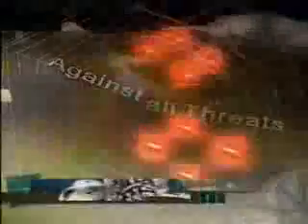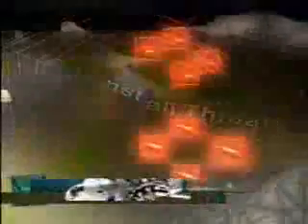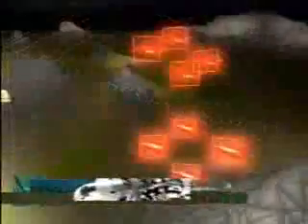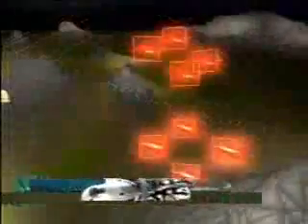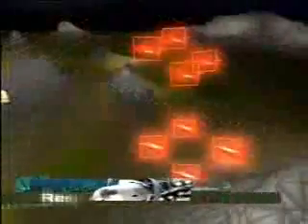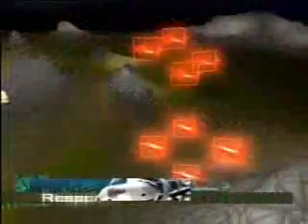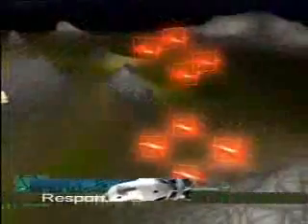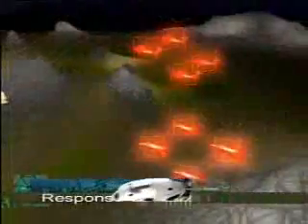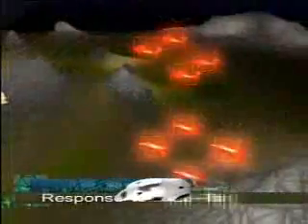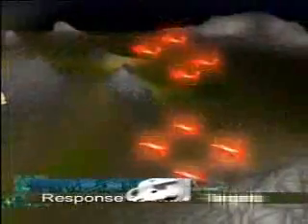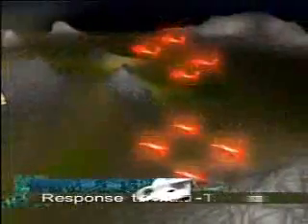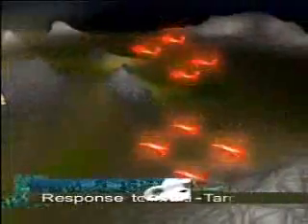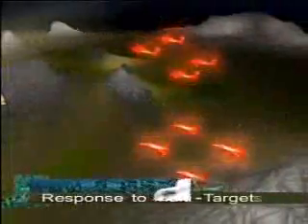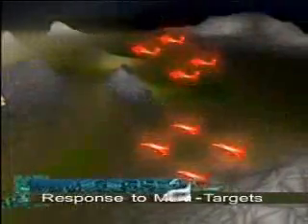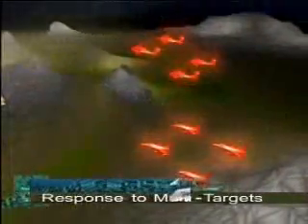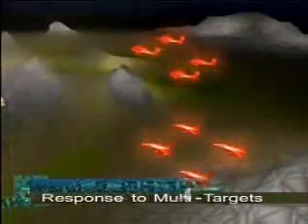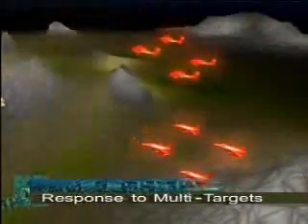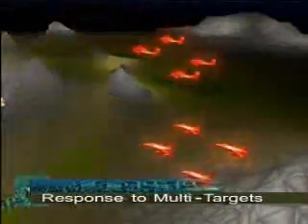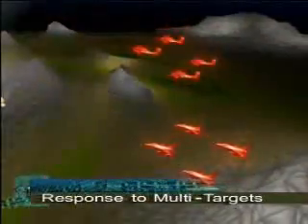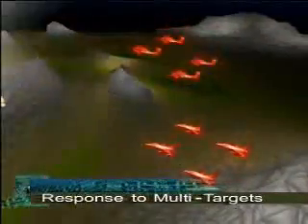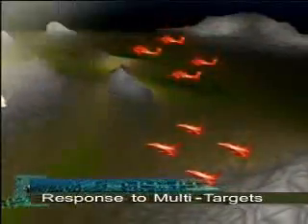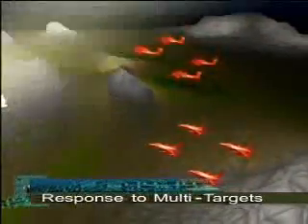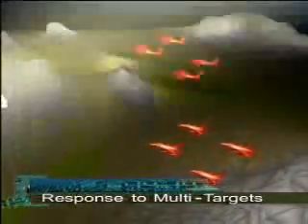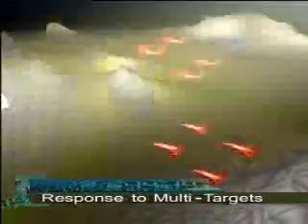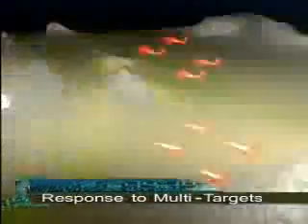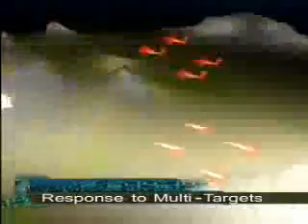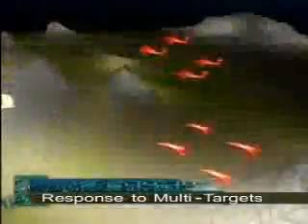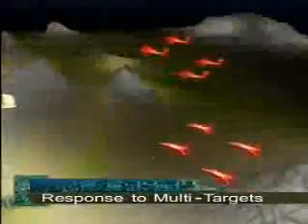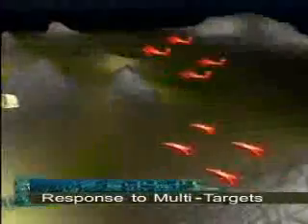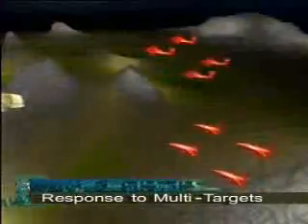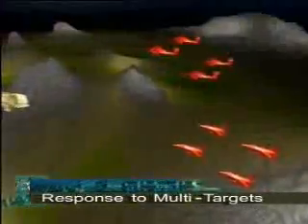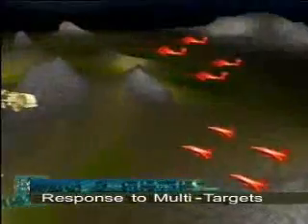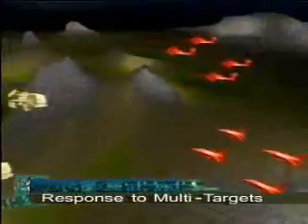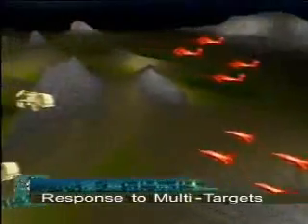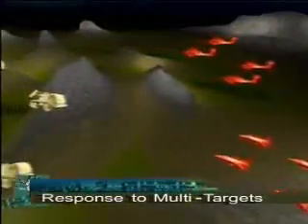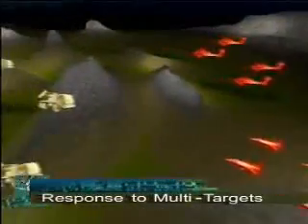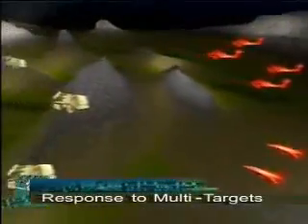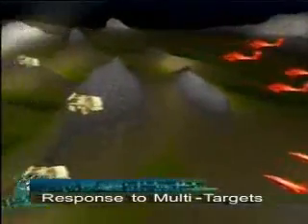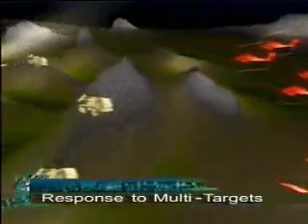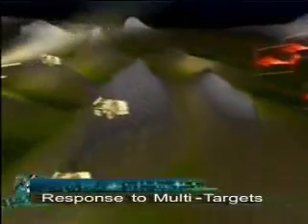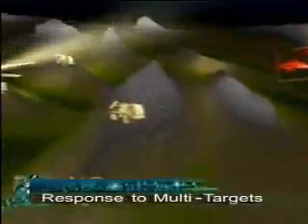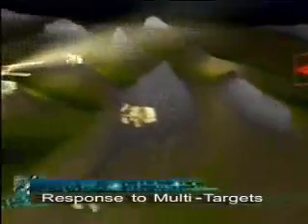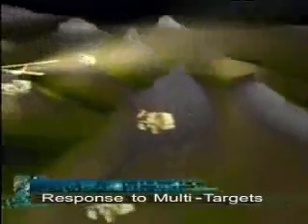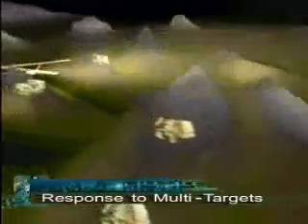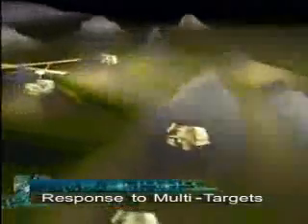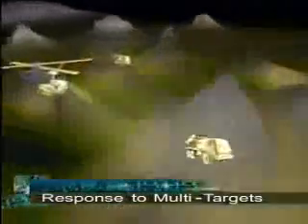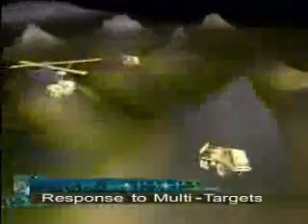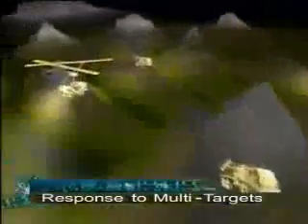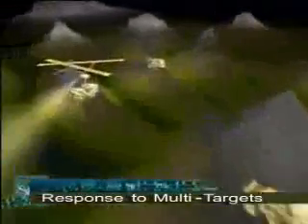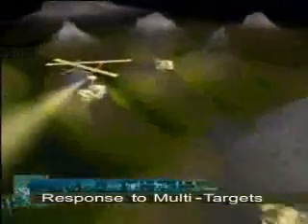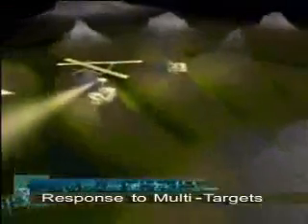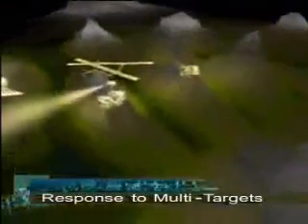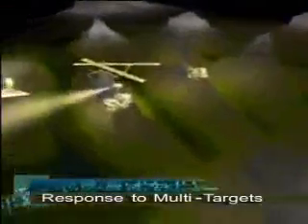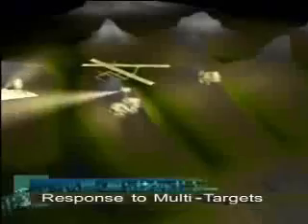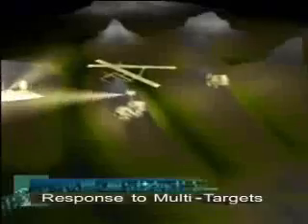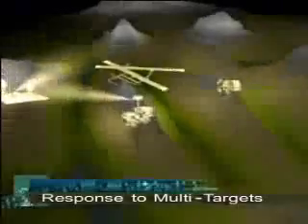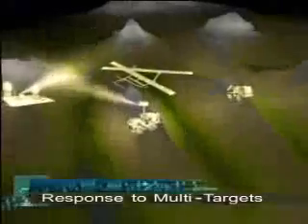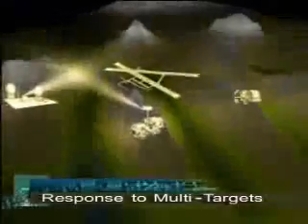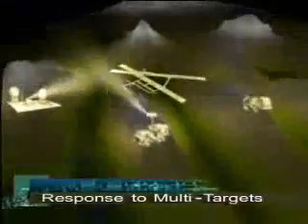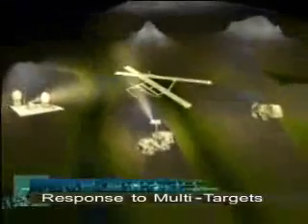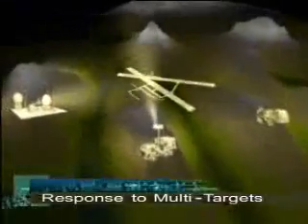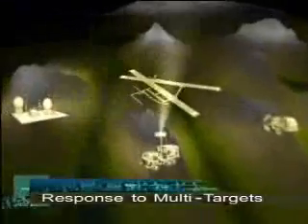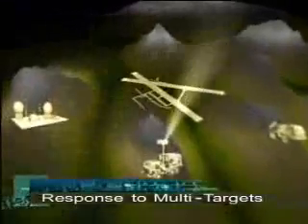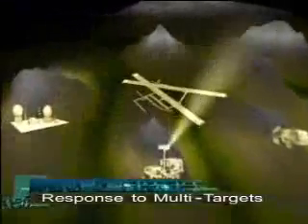The Spider system can function as a stand-alone web of protection for point defense, handling multiple threats simultaneously.